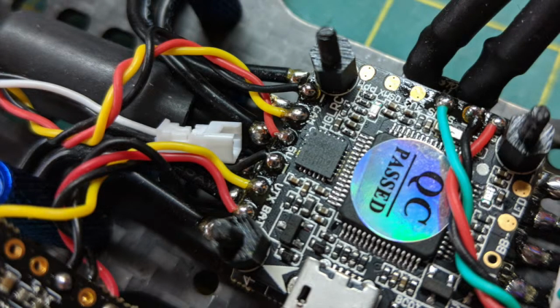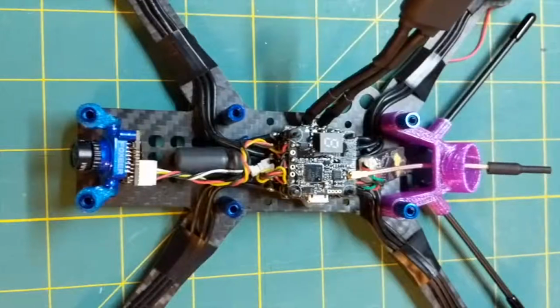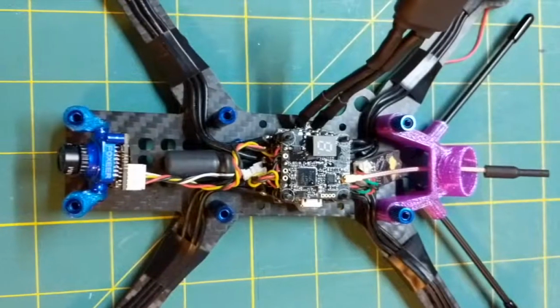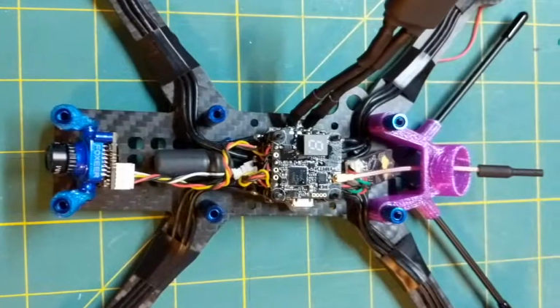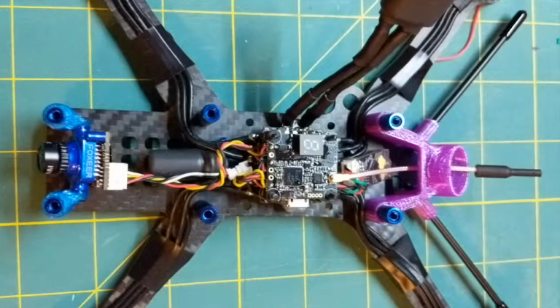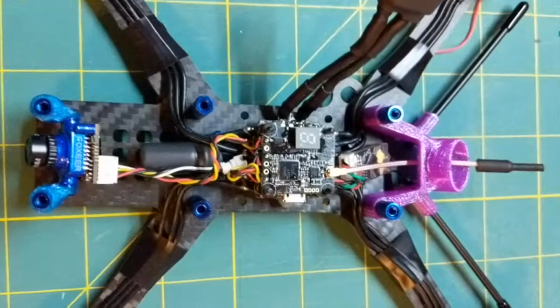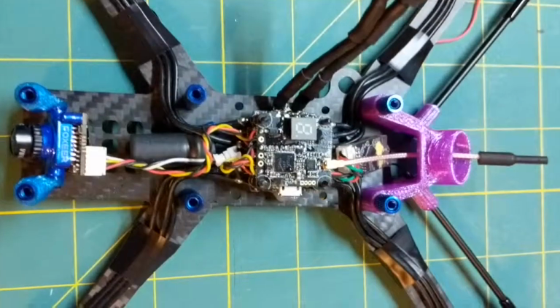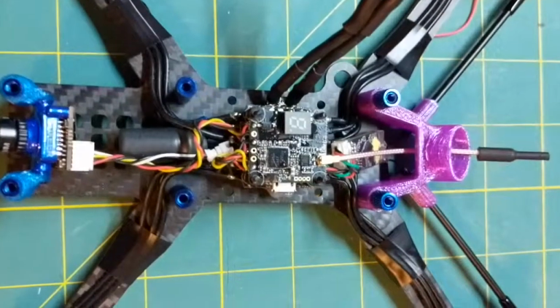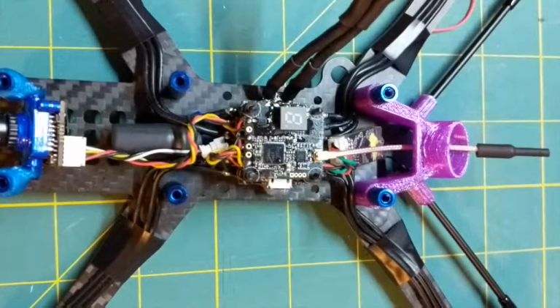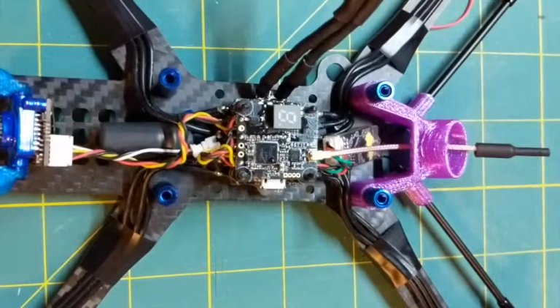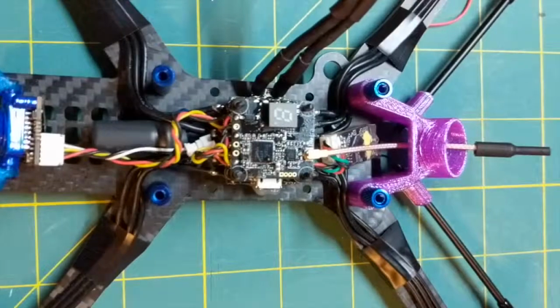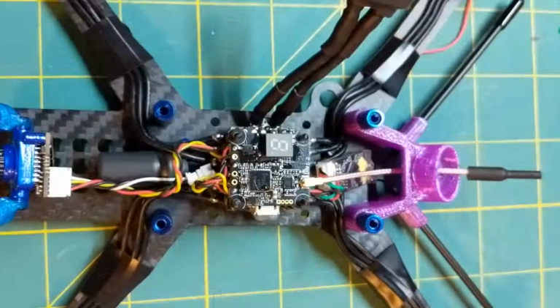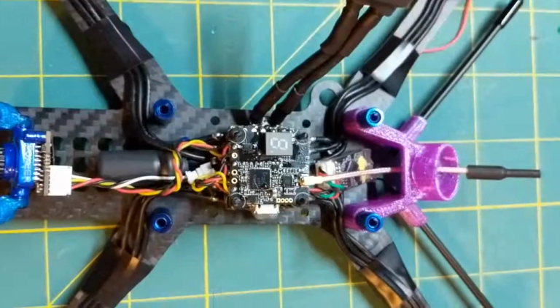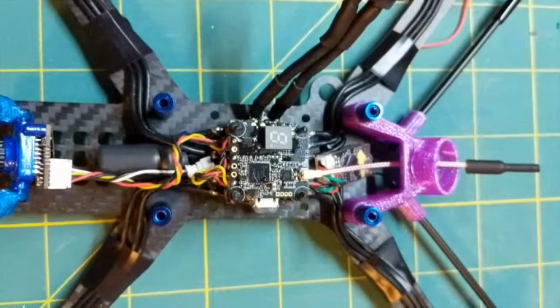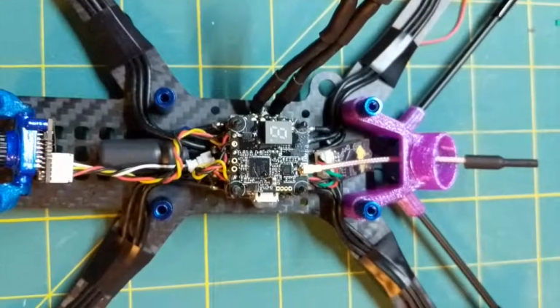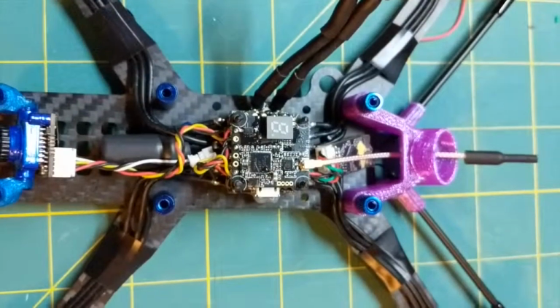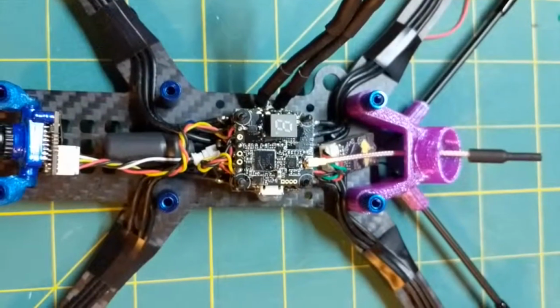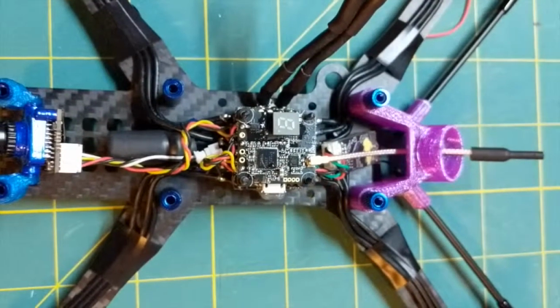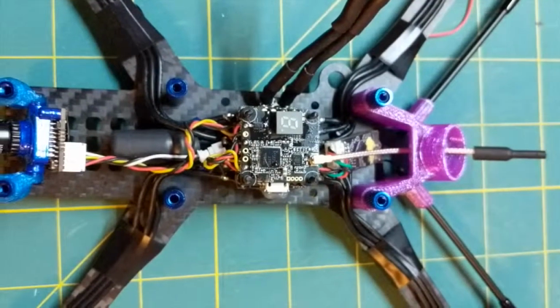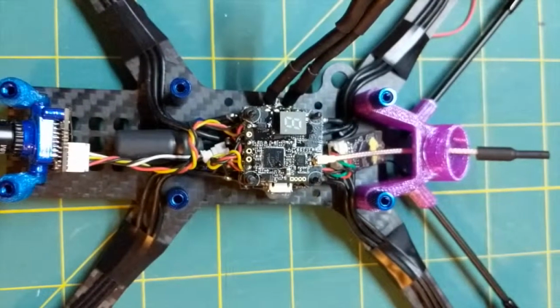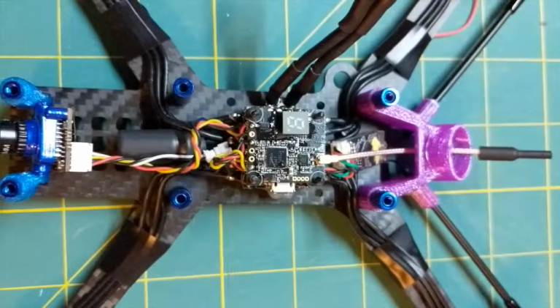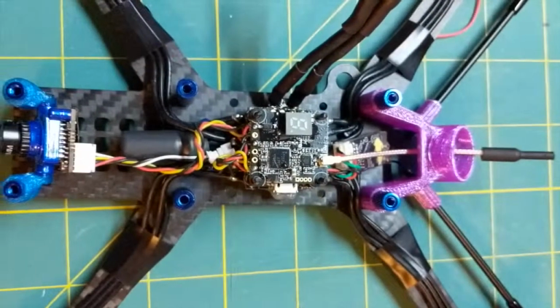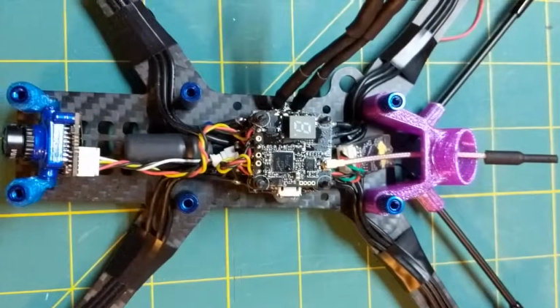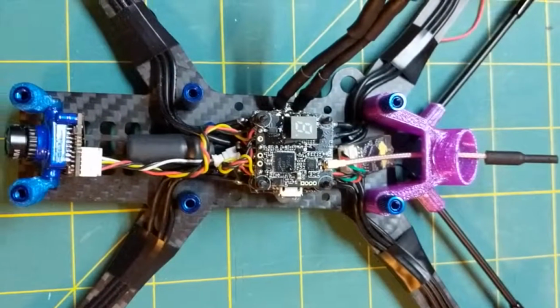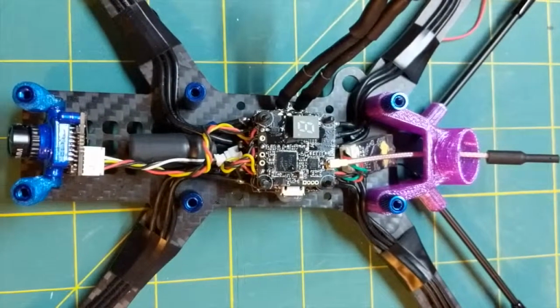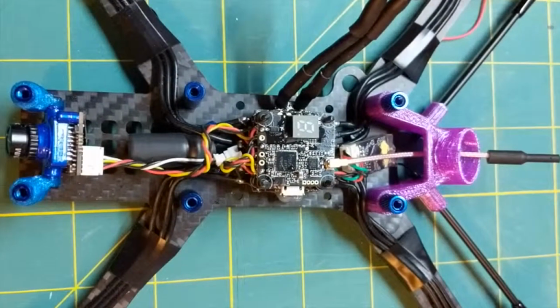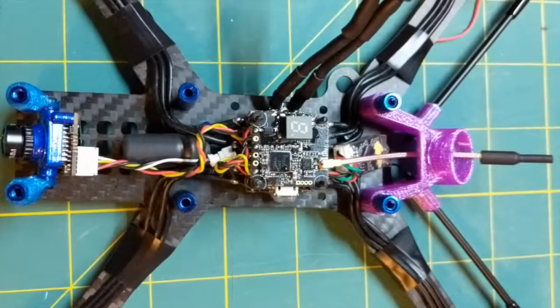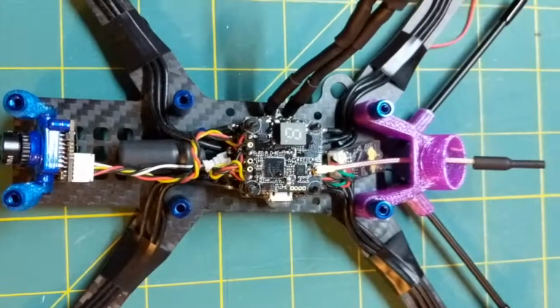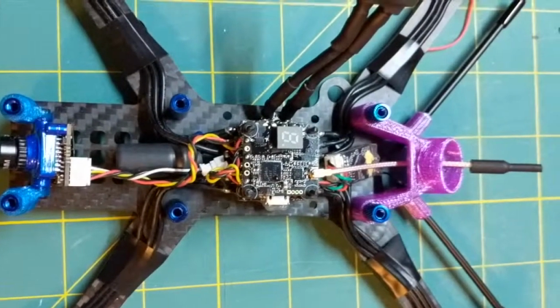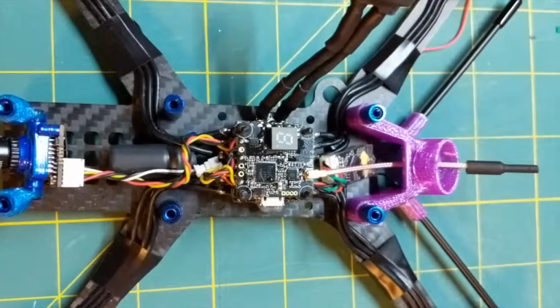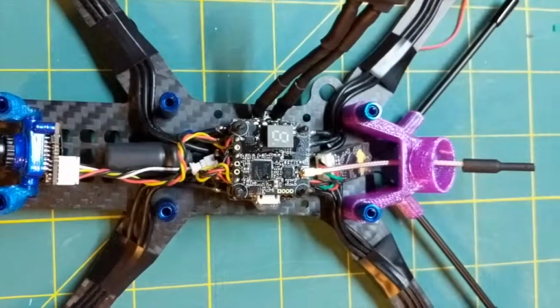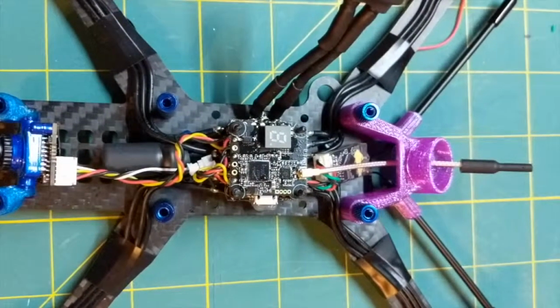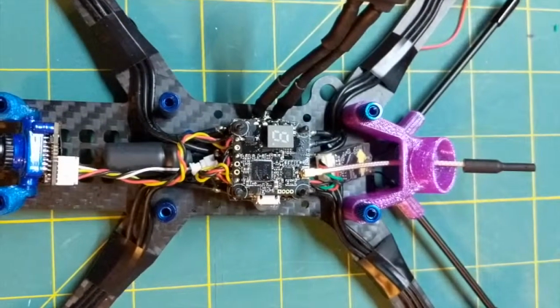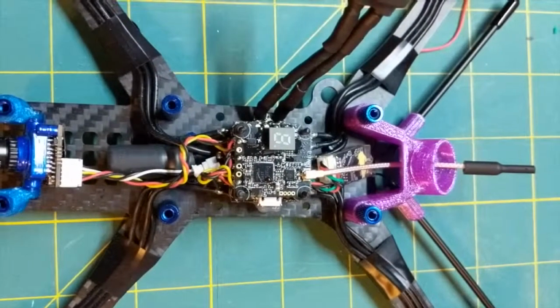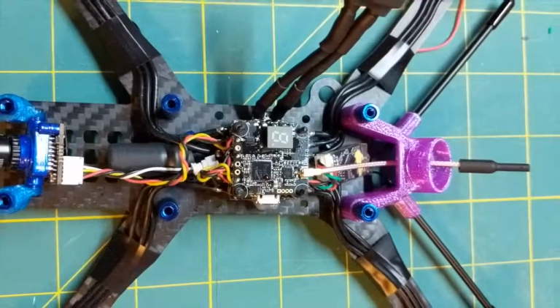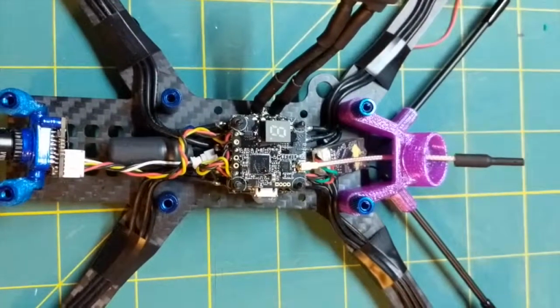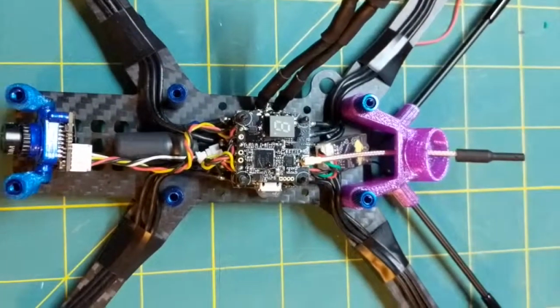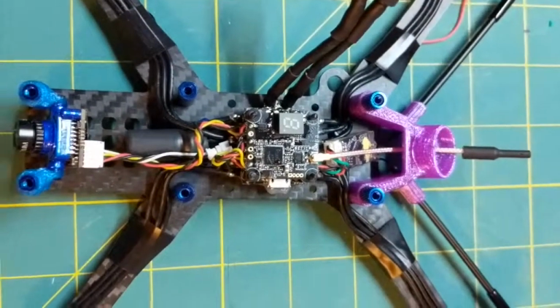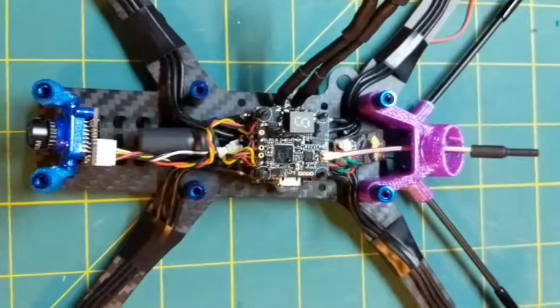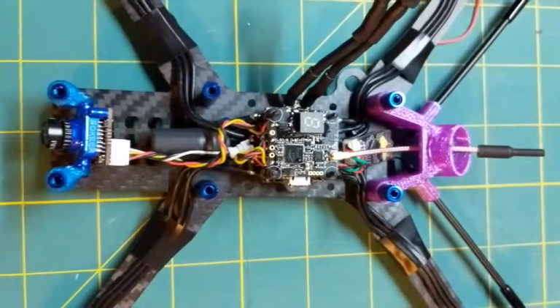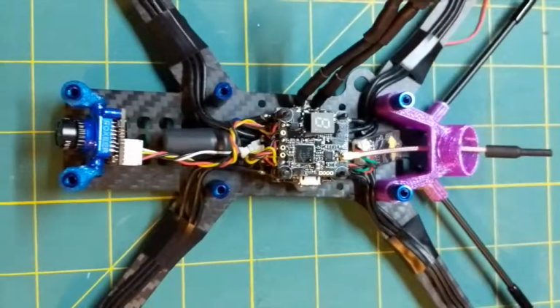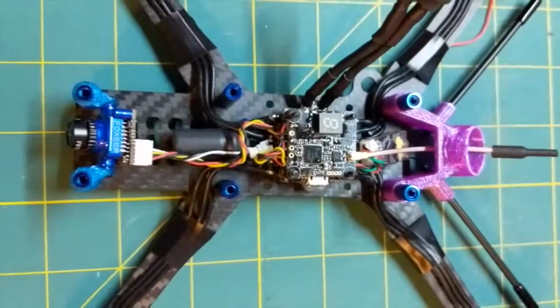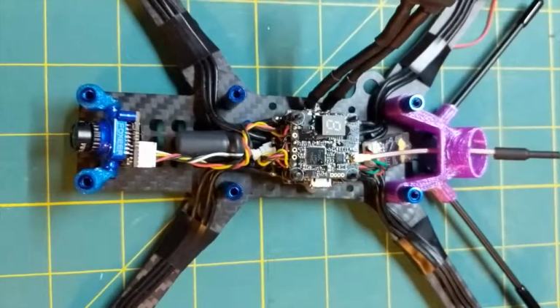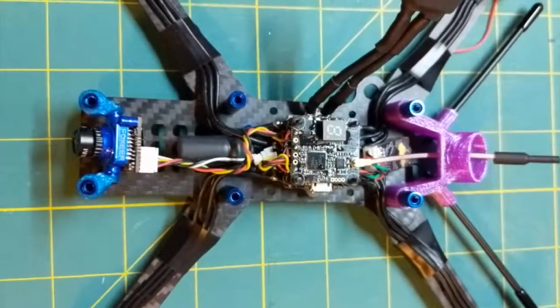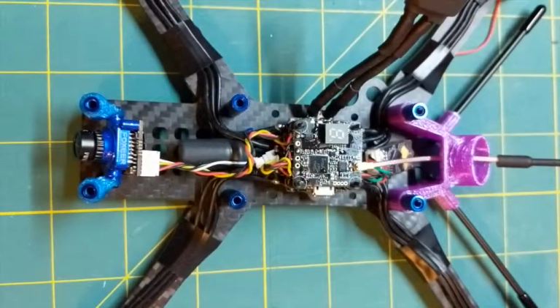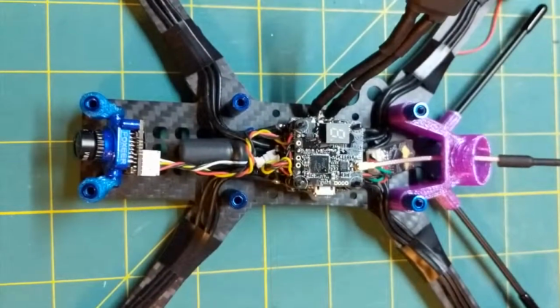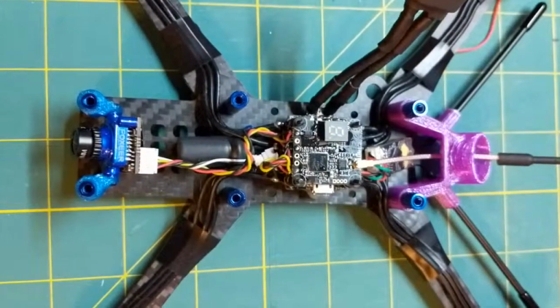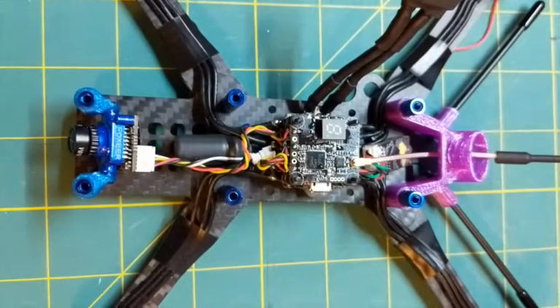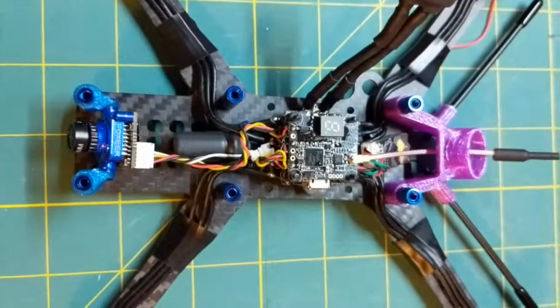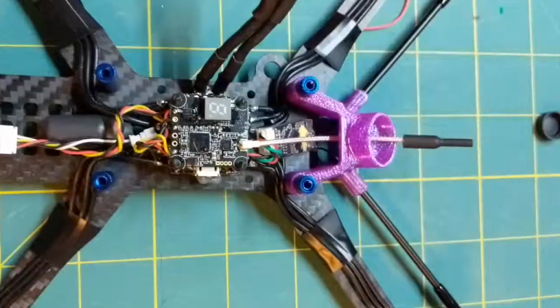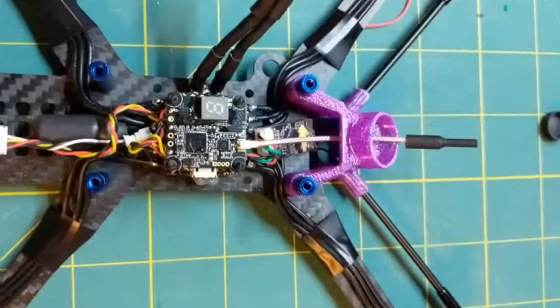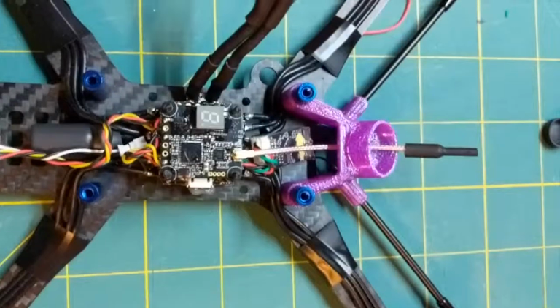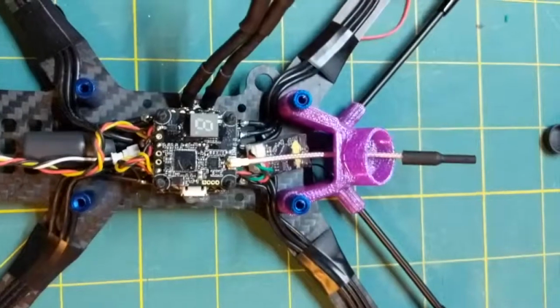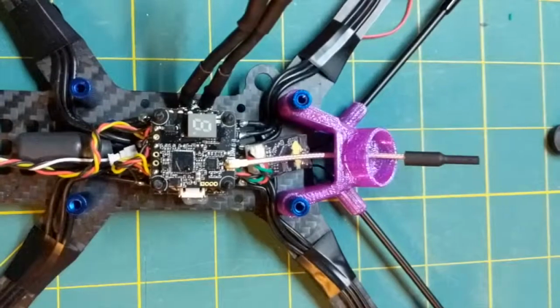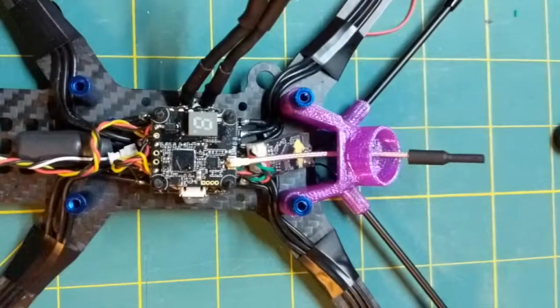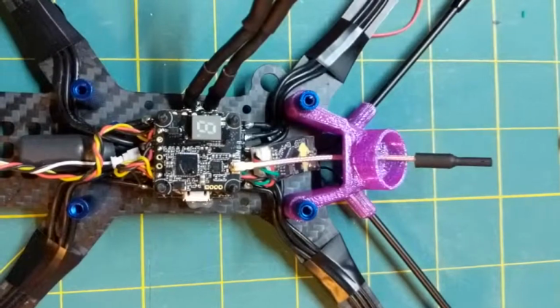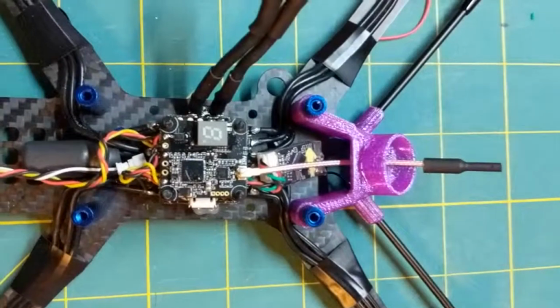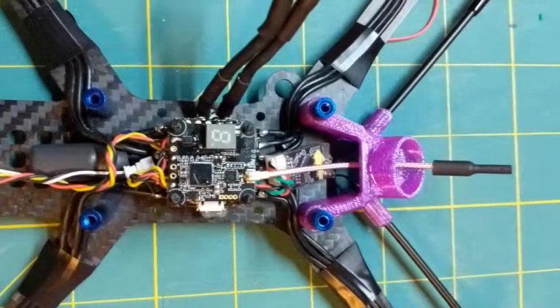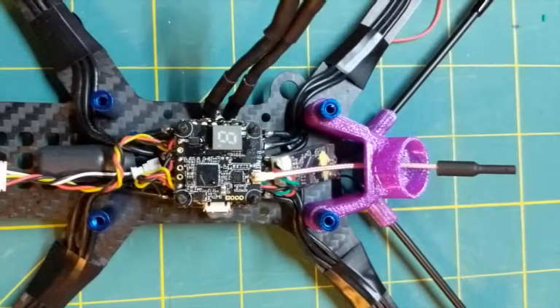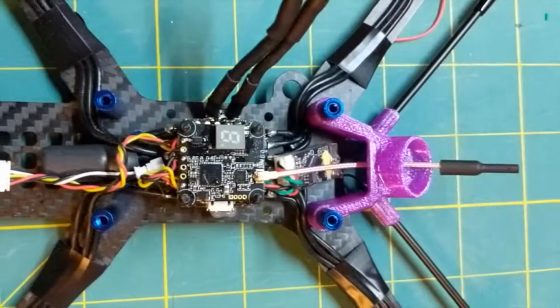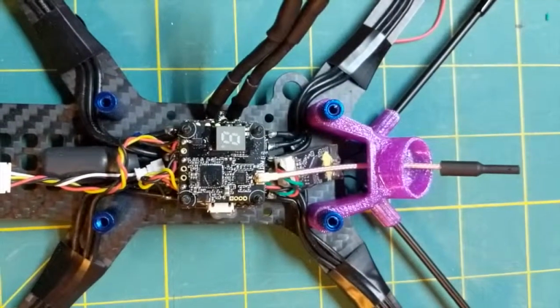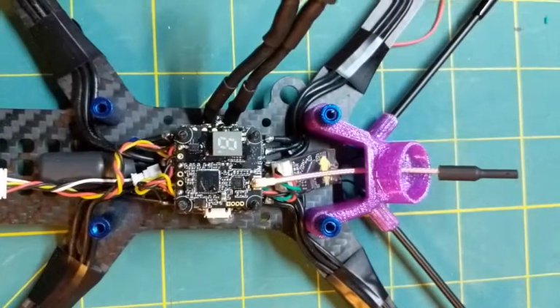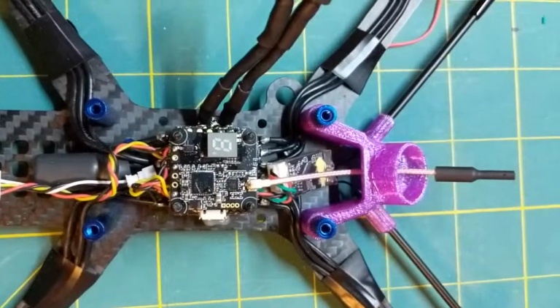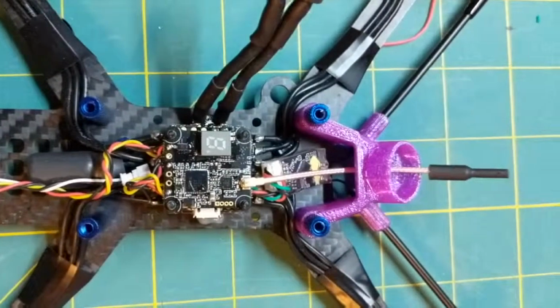When I first hooked this up, it came on for a little bit, and then I went into the OSD to try to change some settings in Betaflight, and the screen just went blurry.